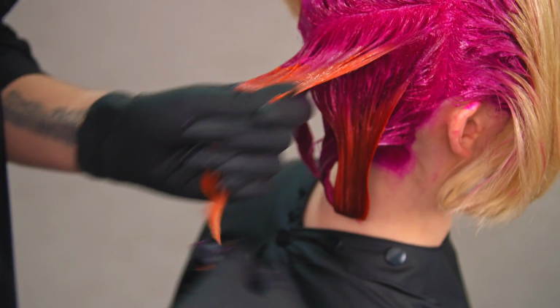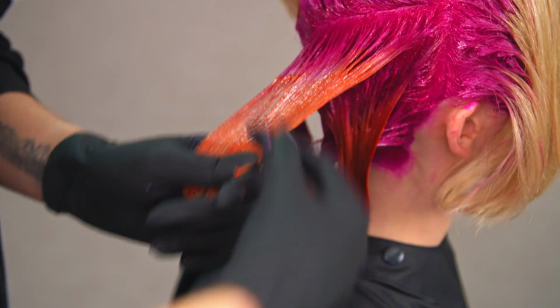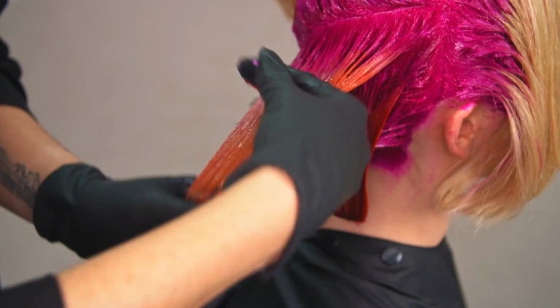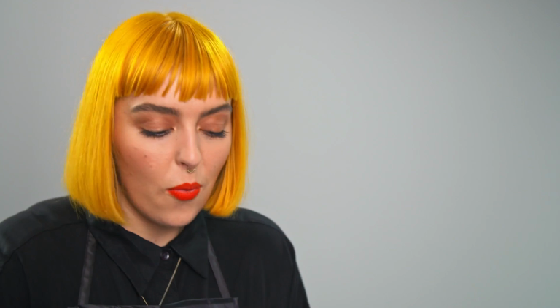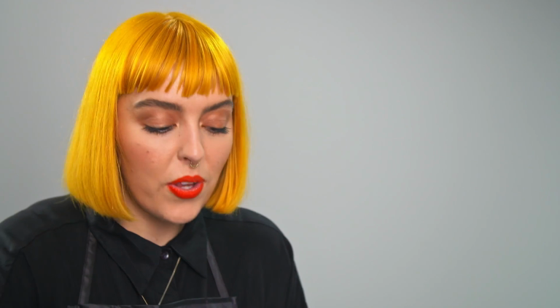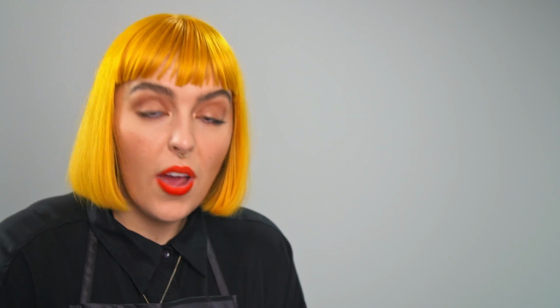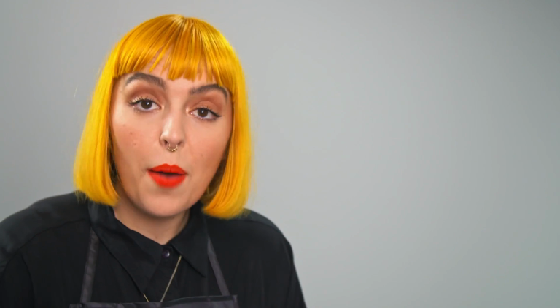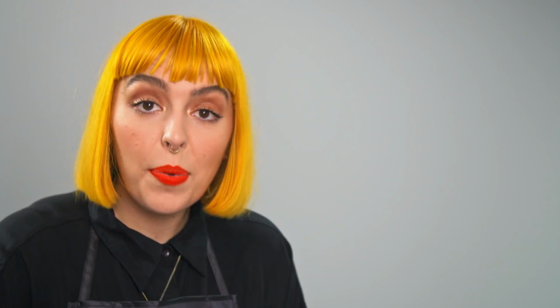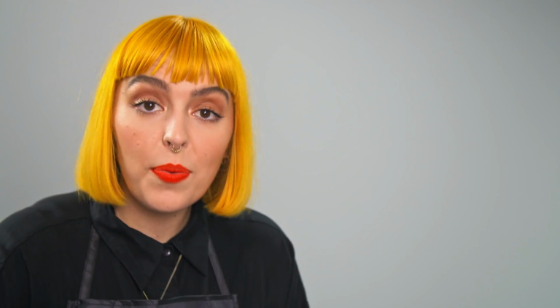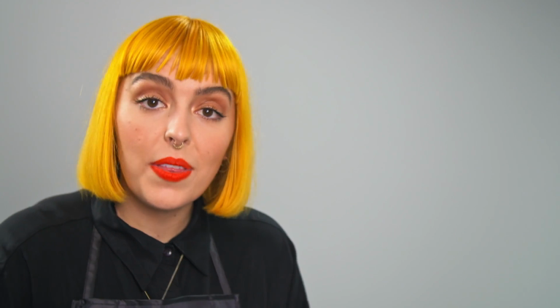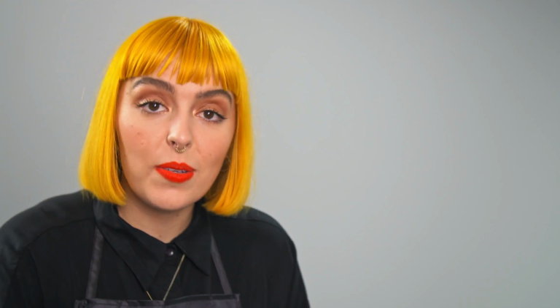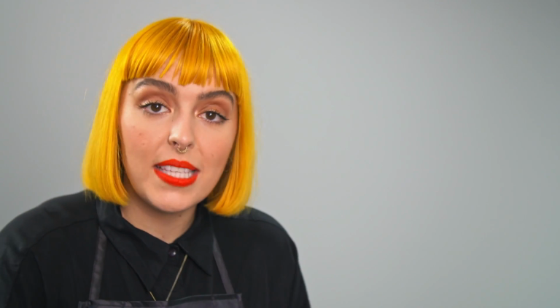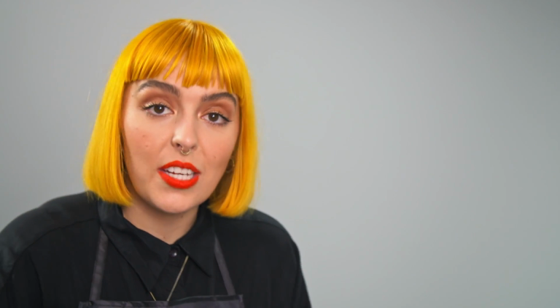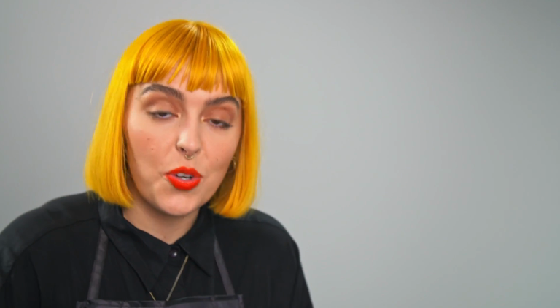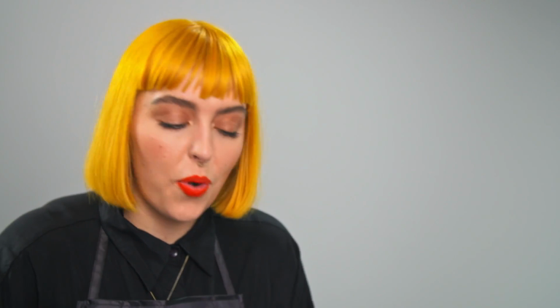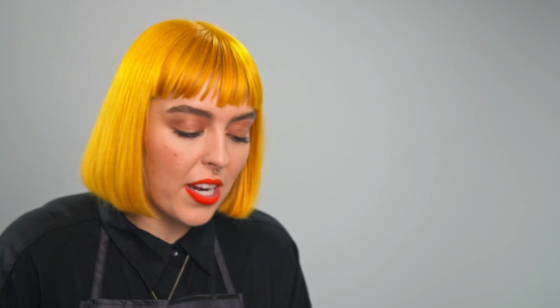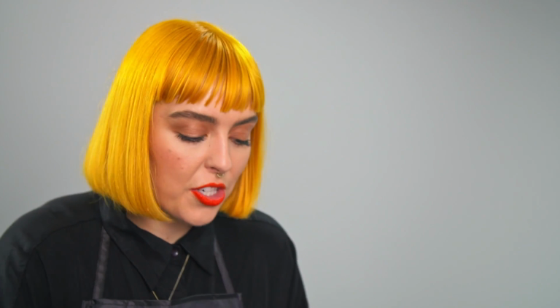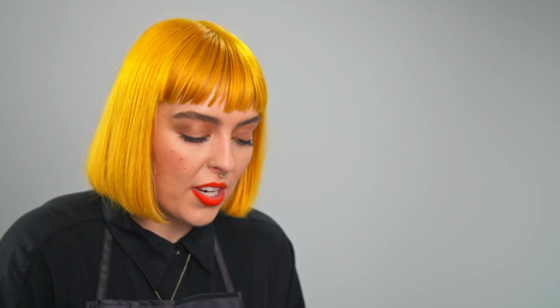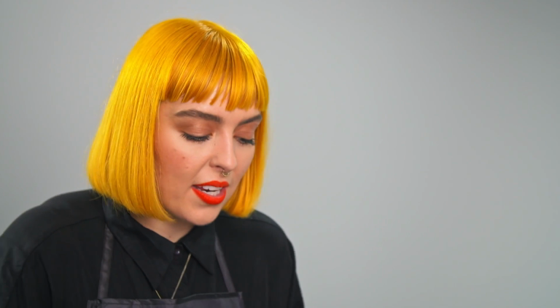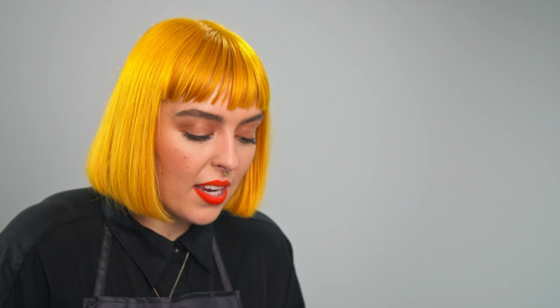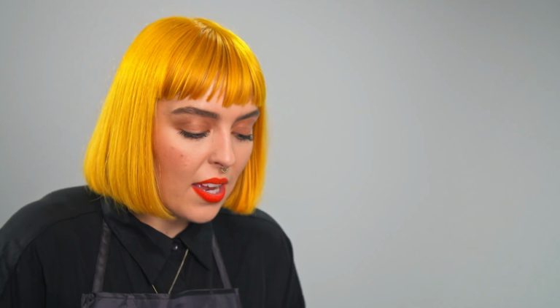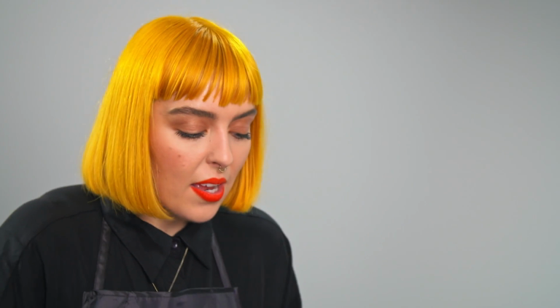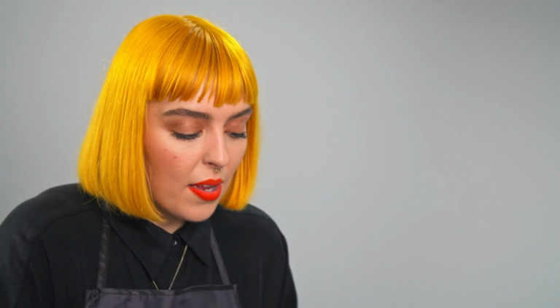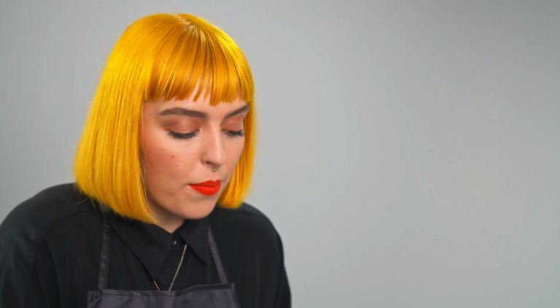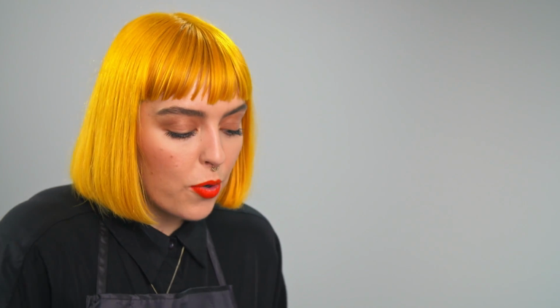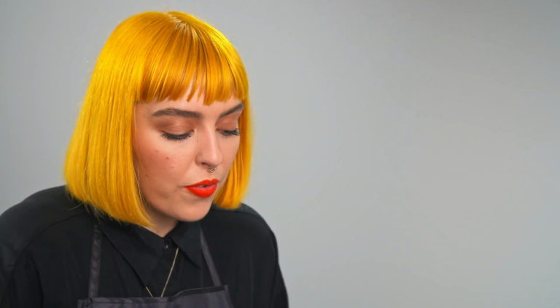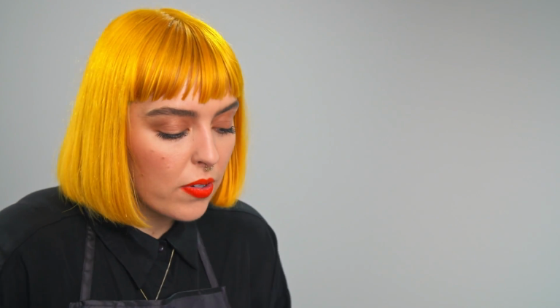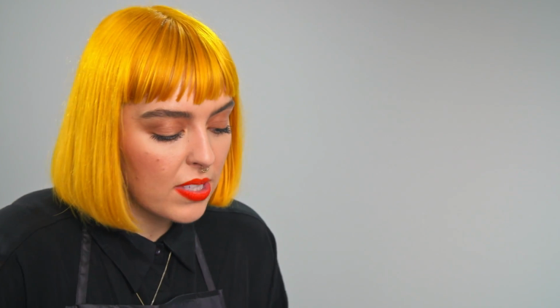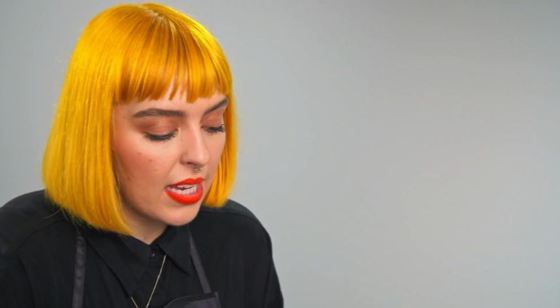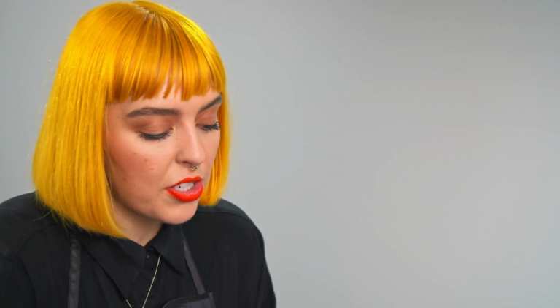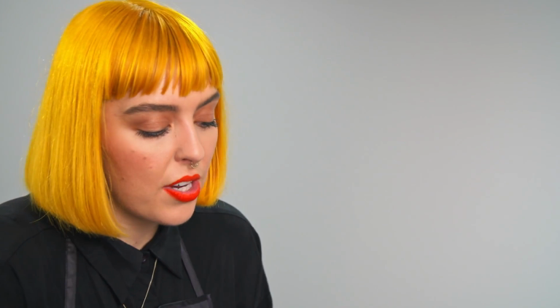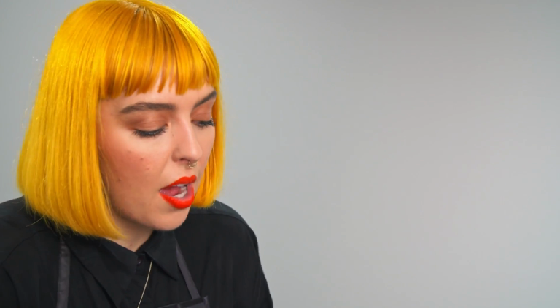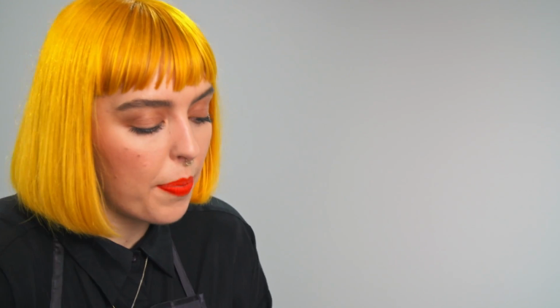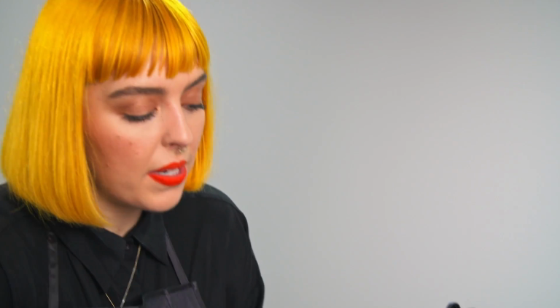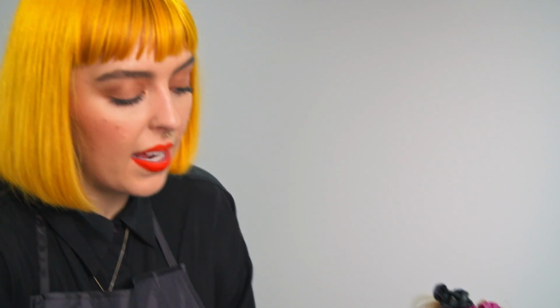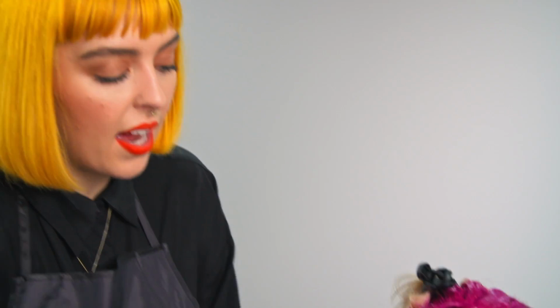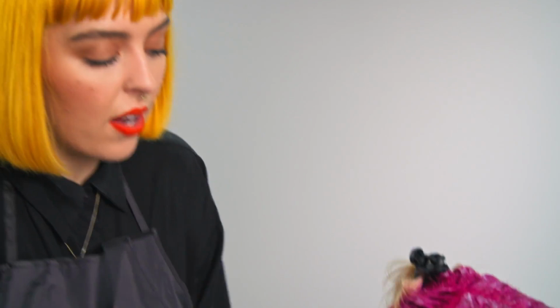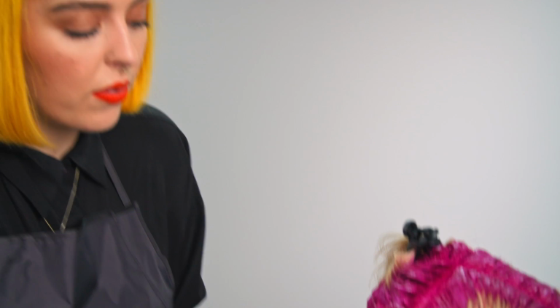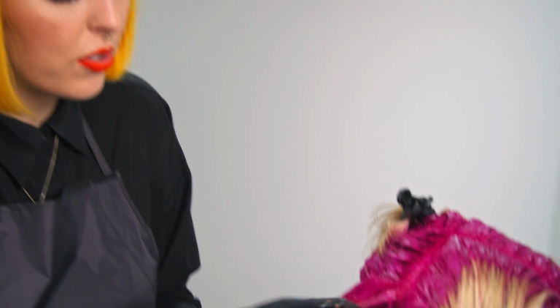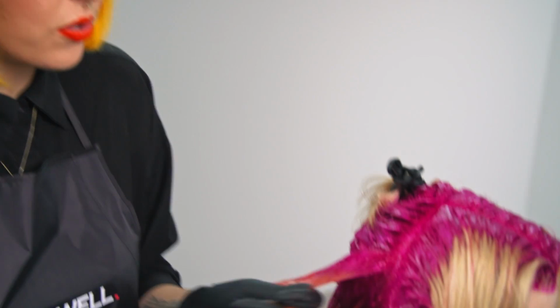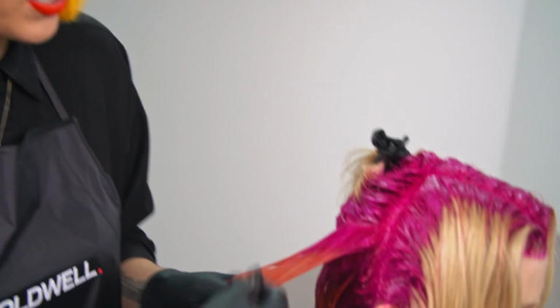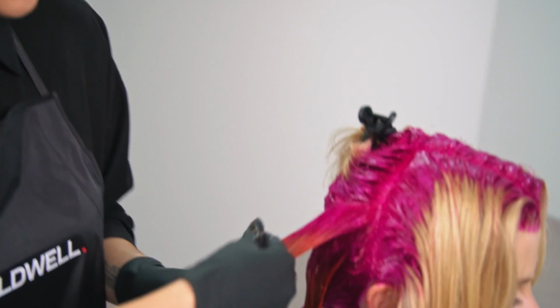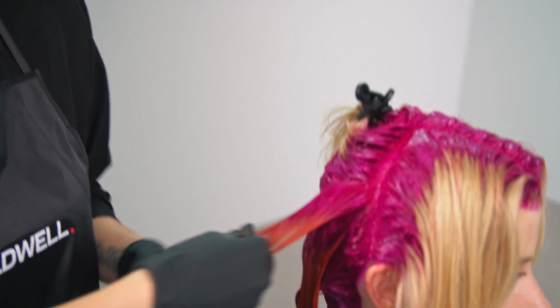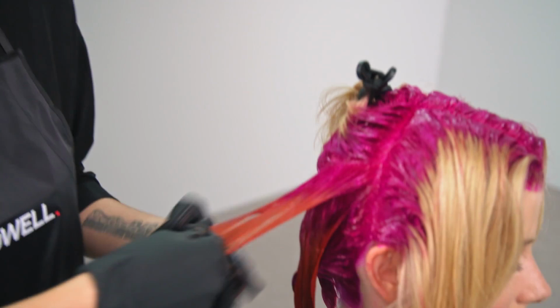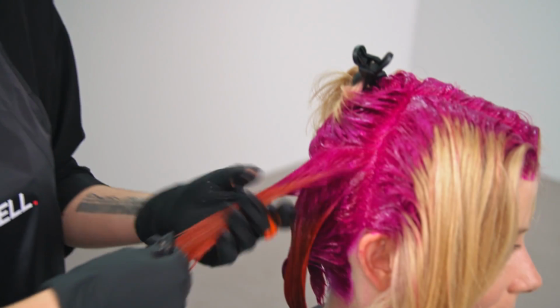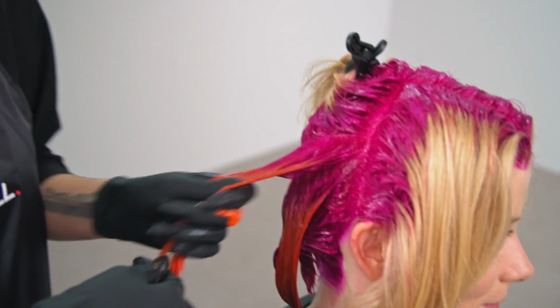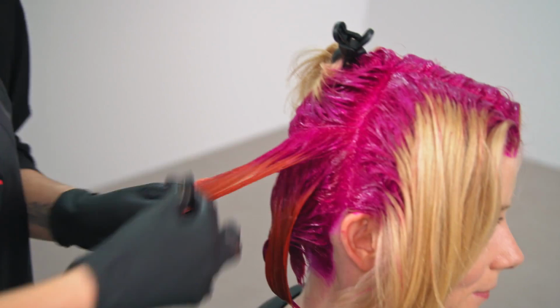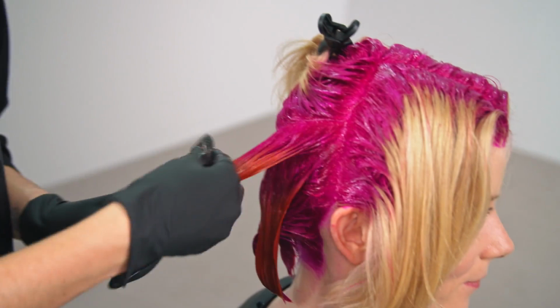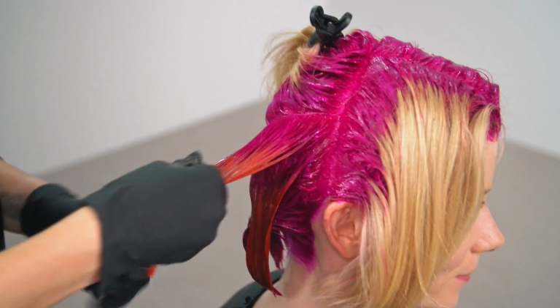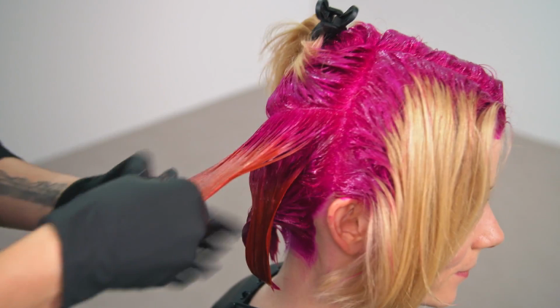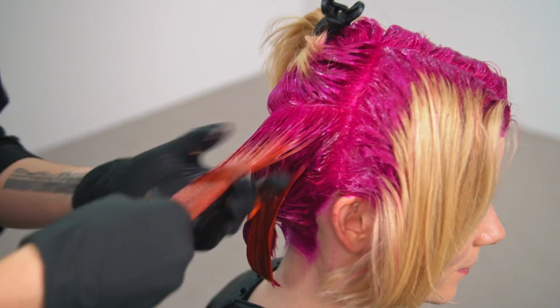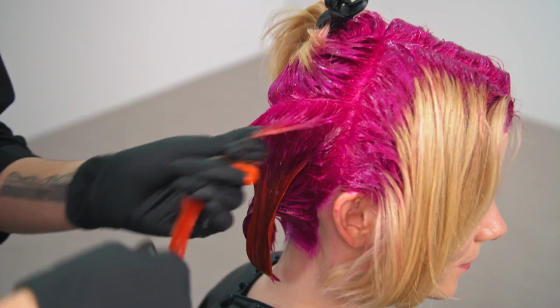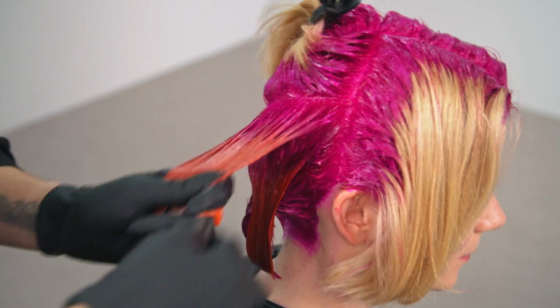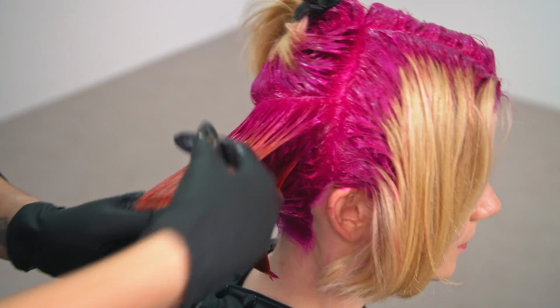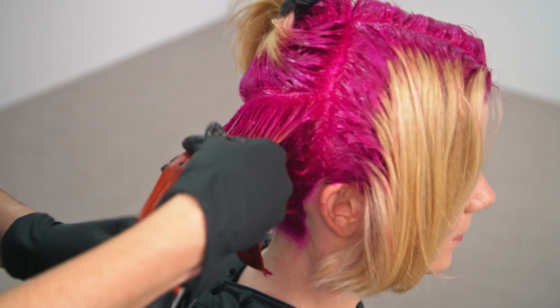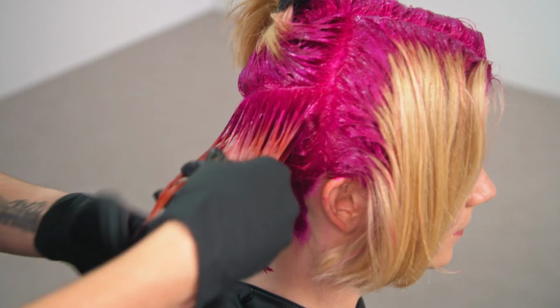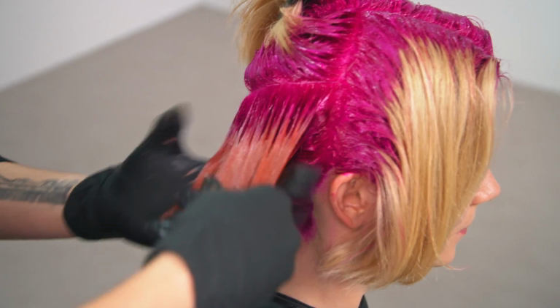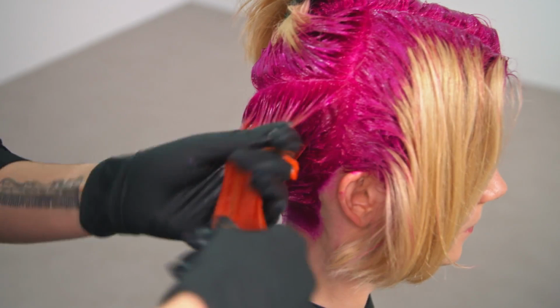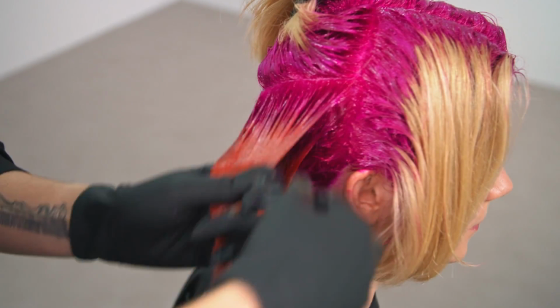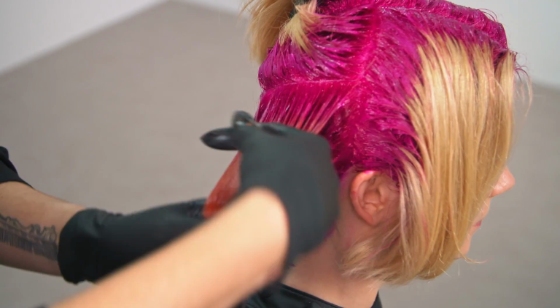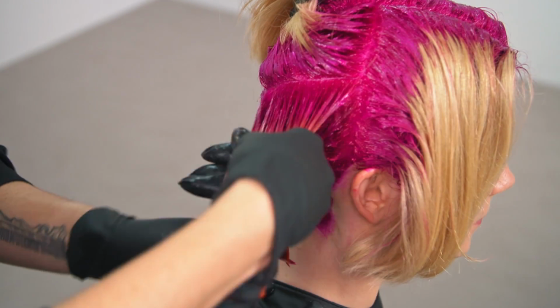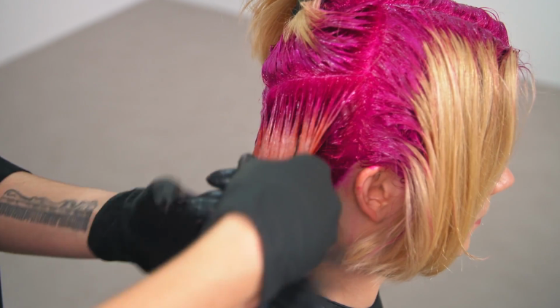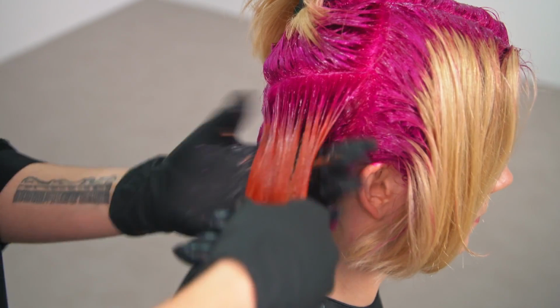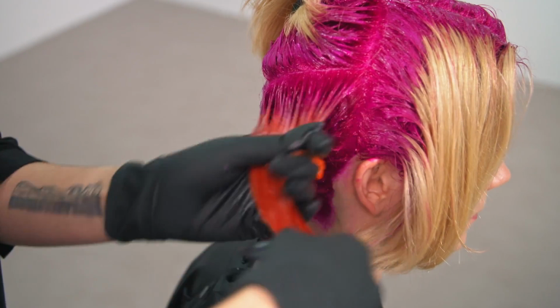When you're happy with your saturation, move your section up and down to ensure the perfect bleed. It's really easy.